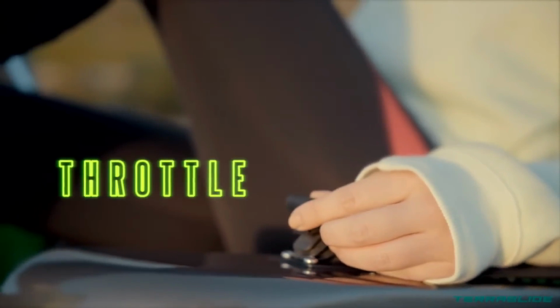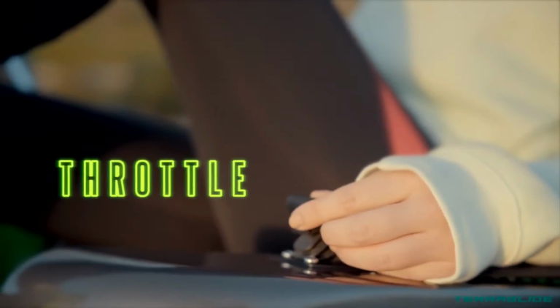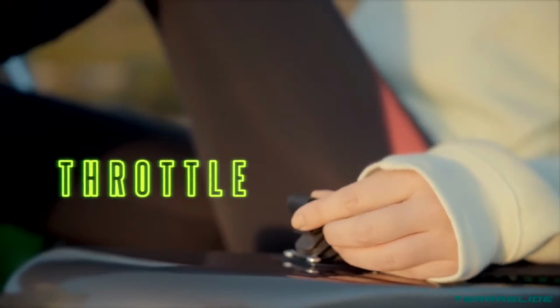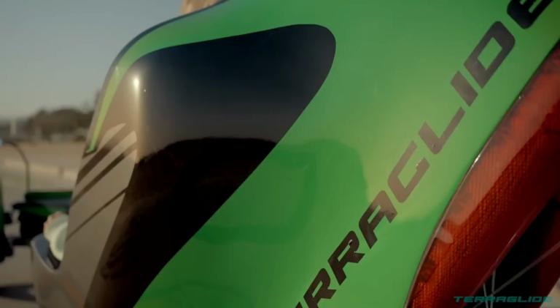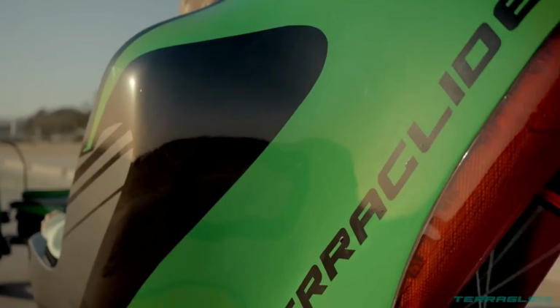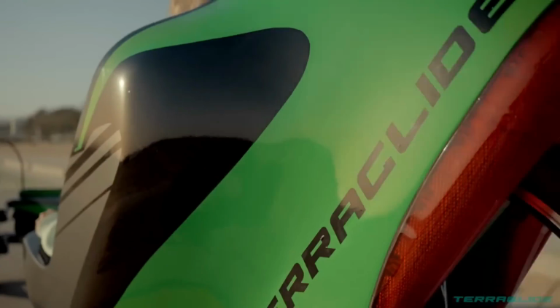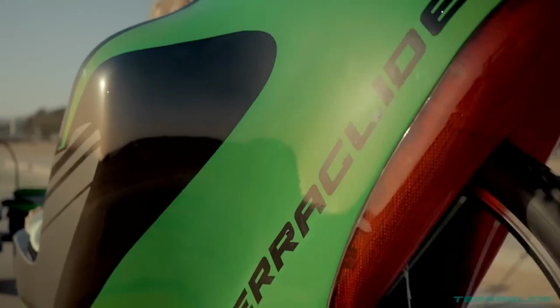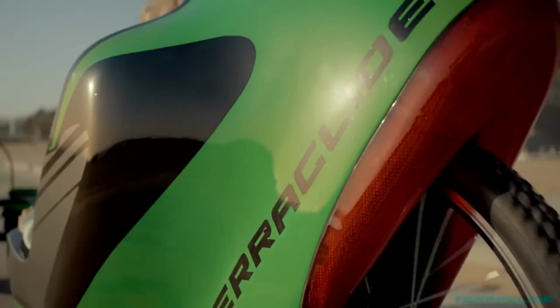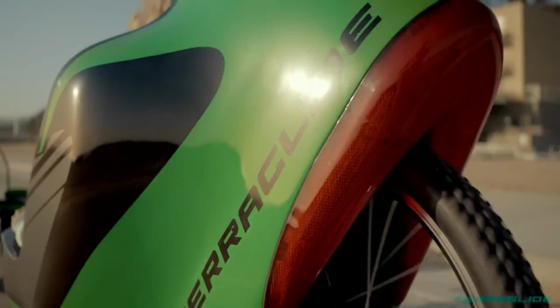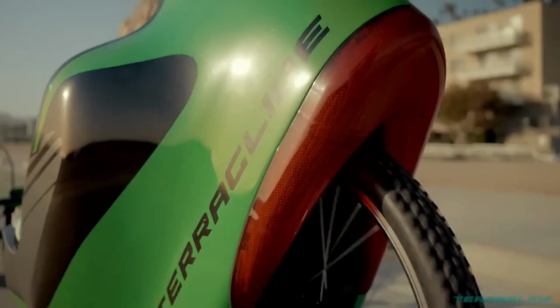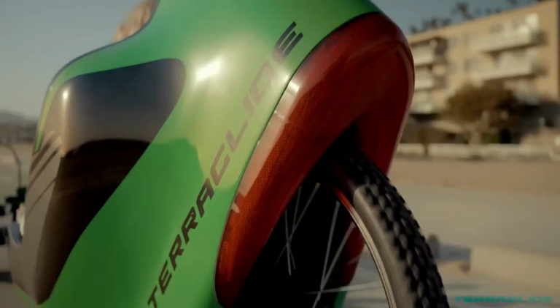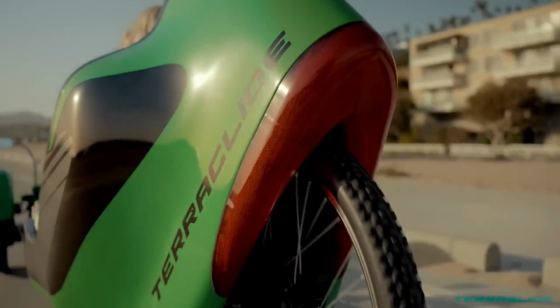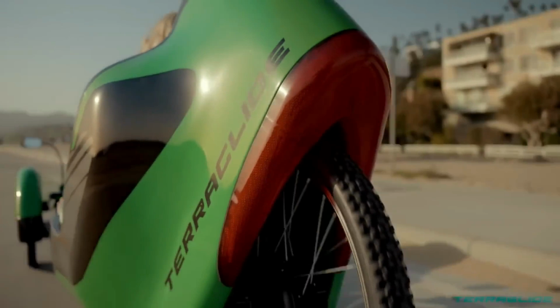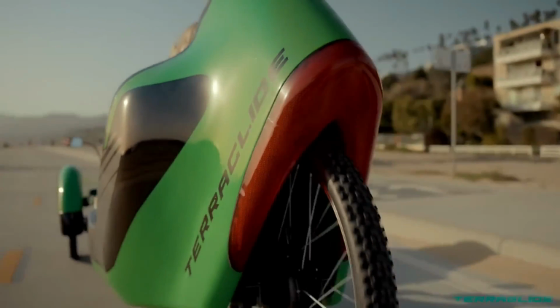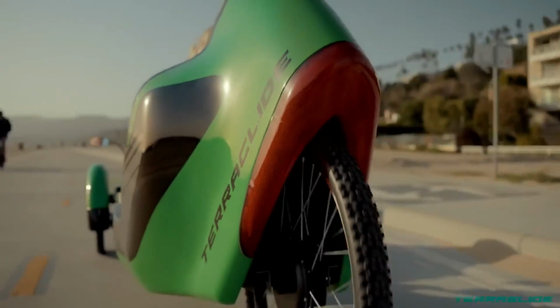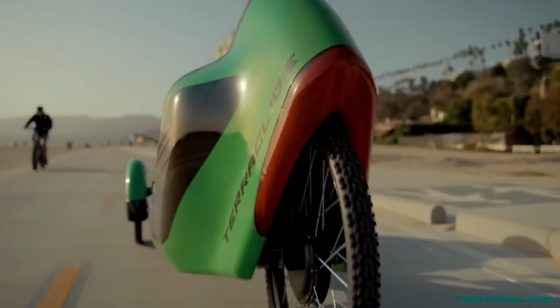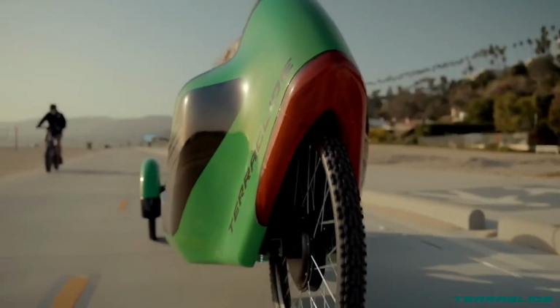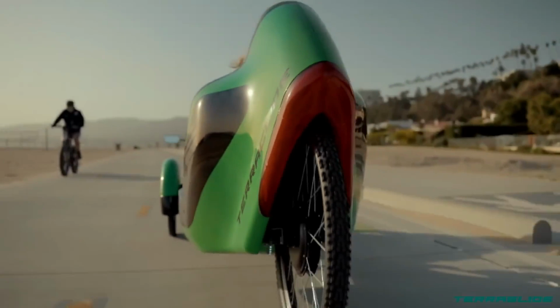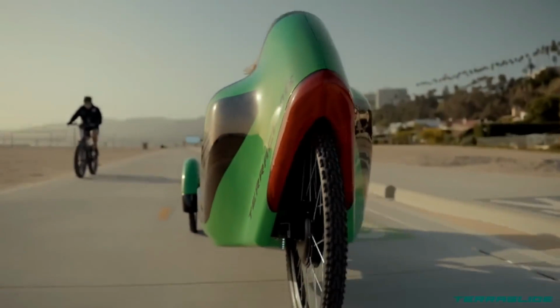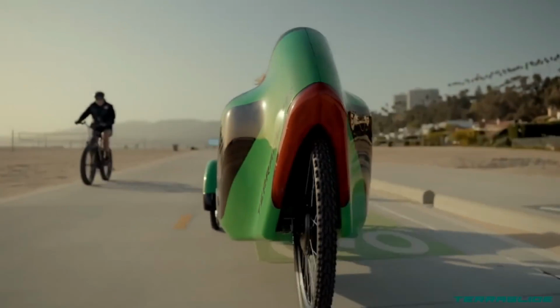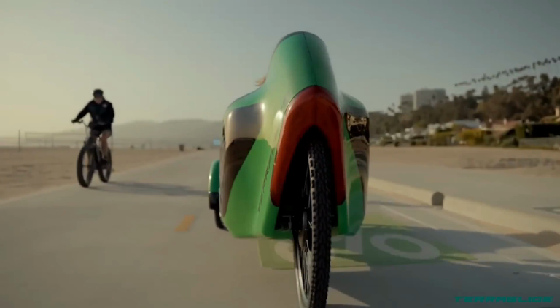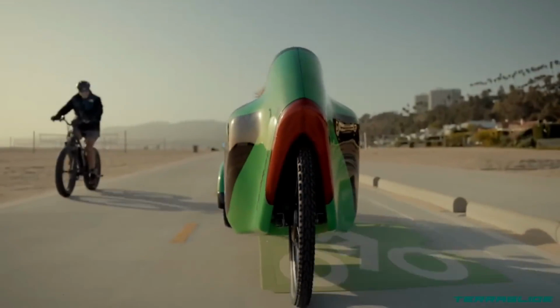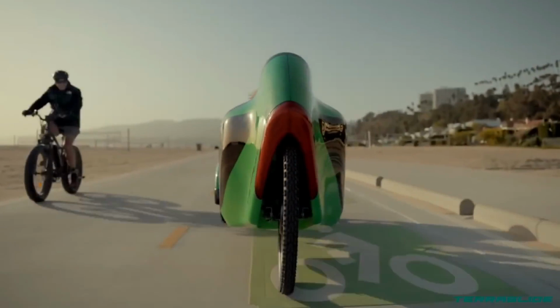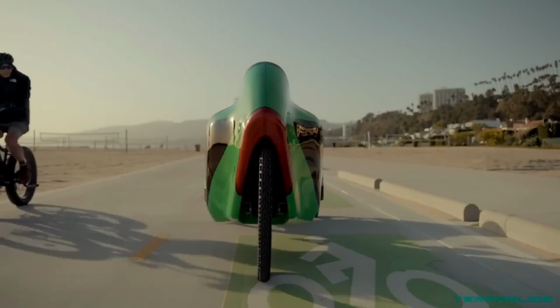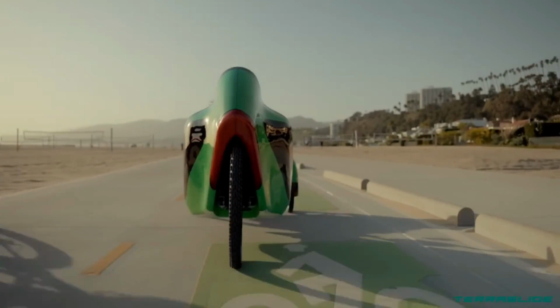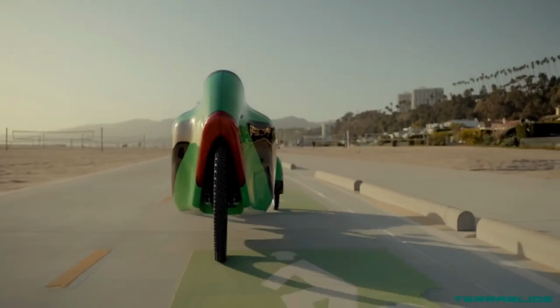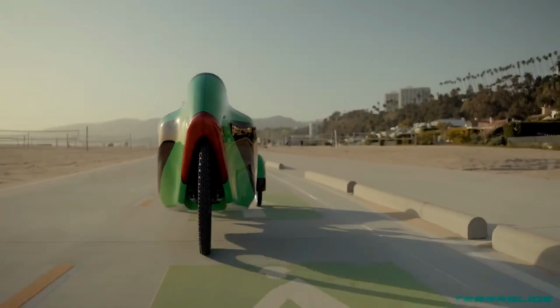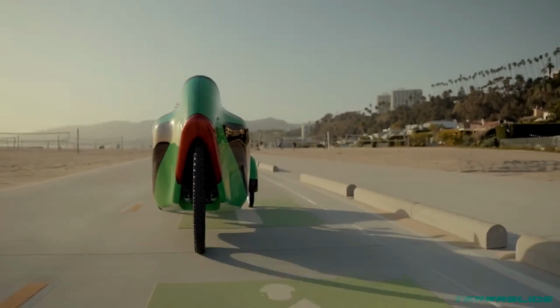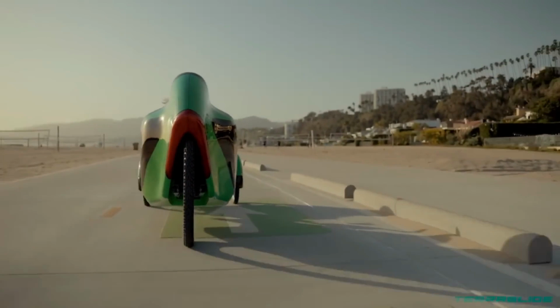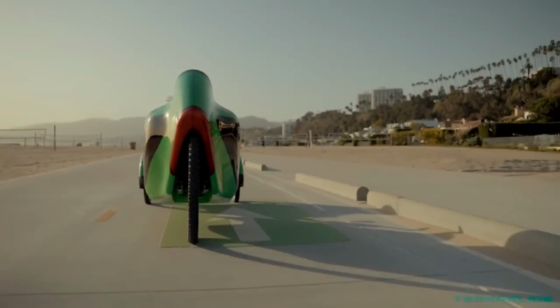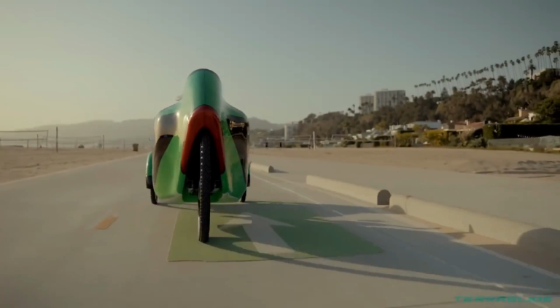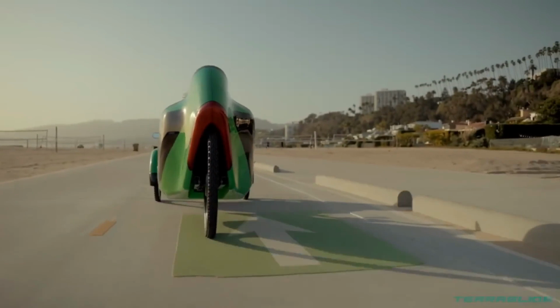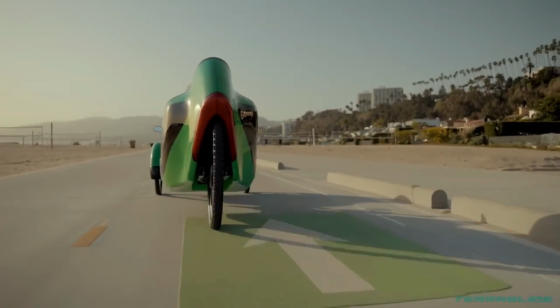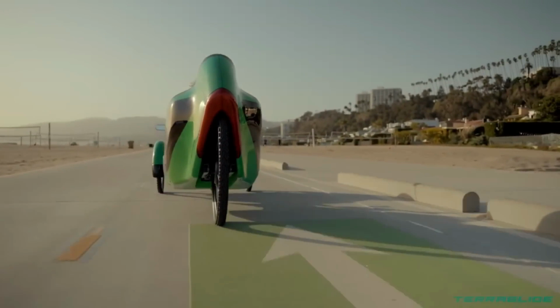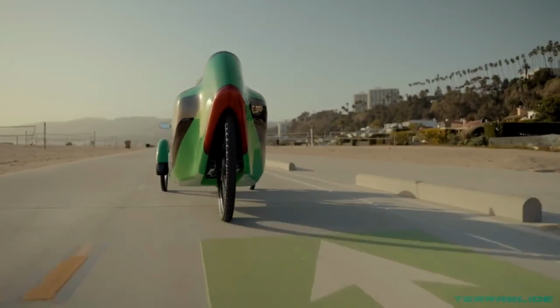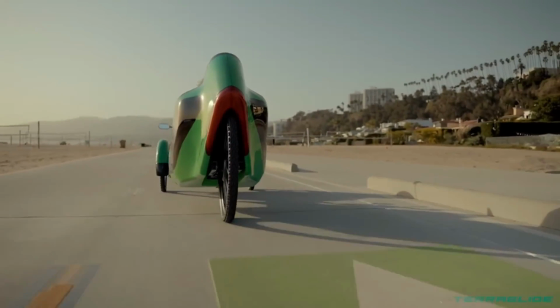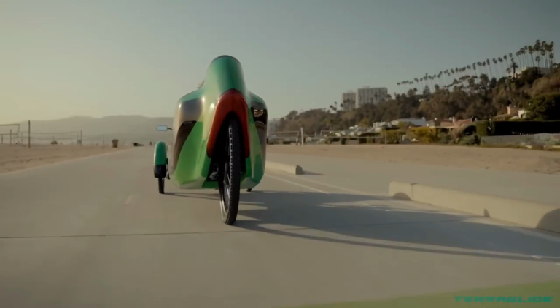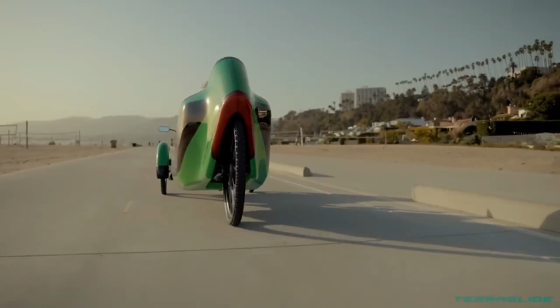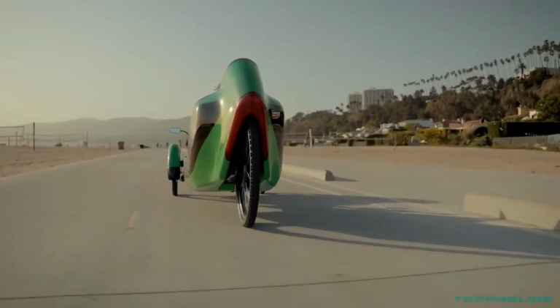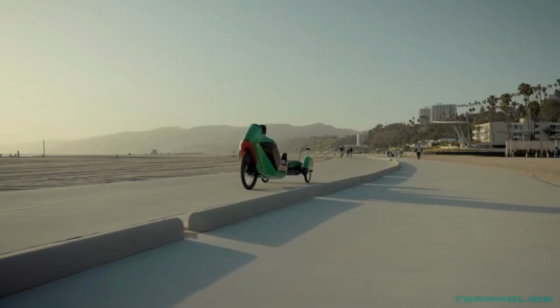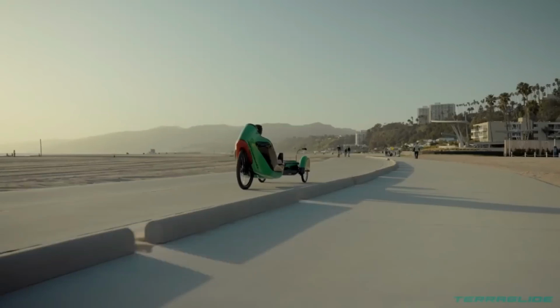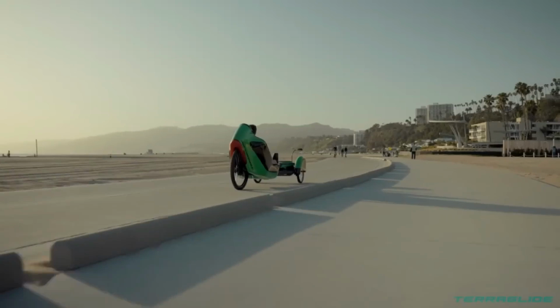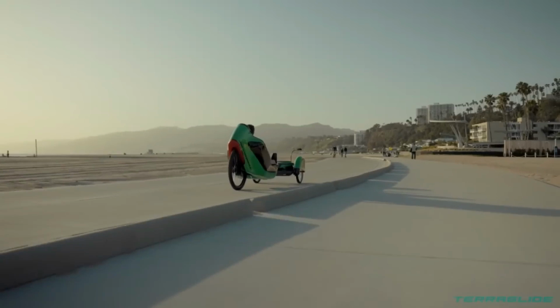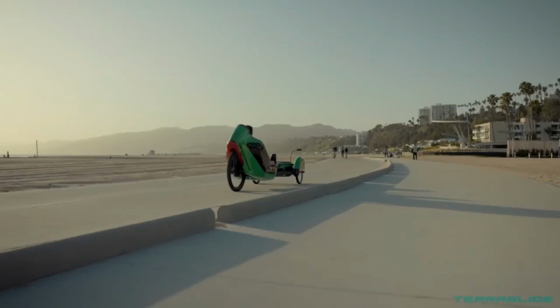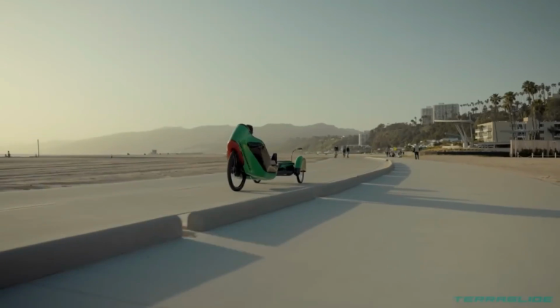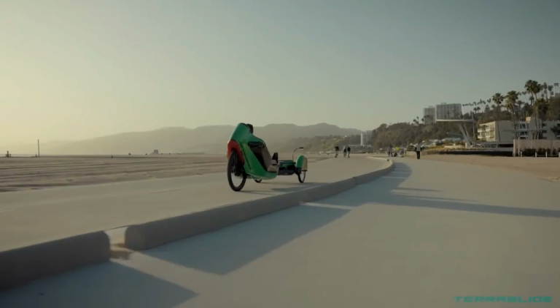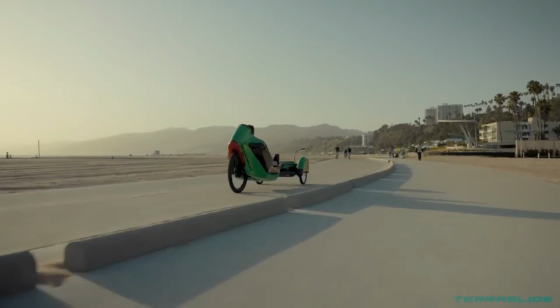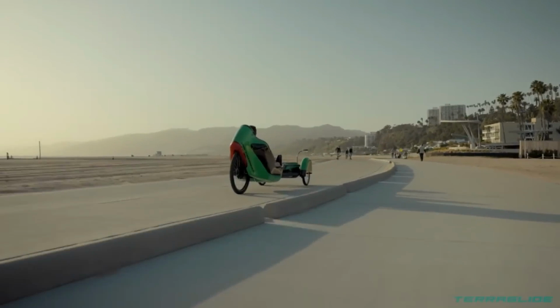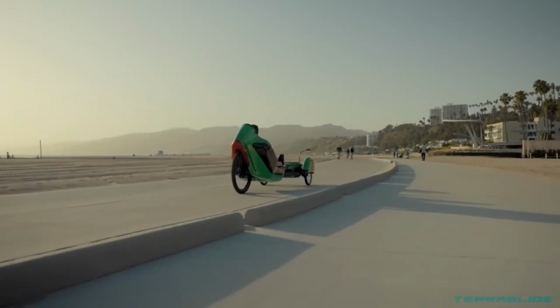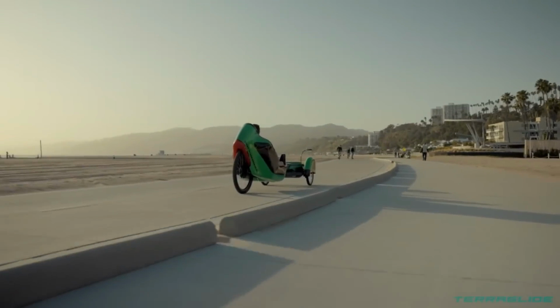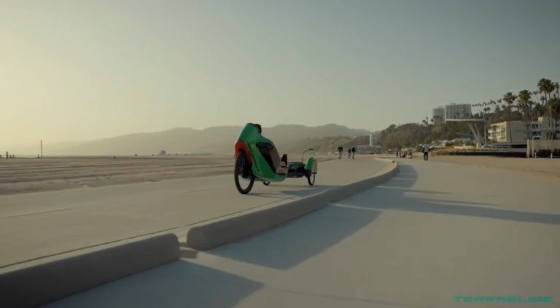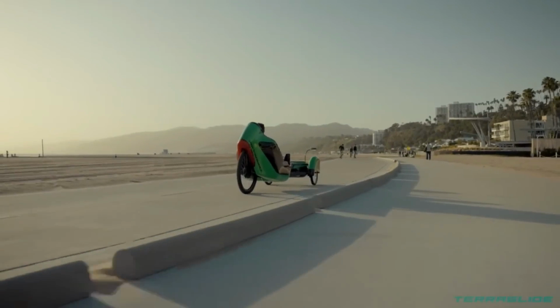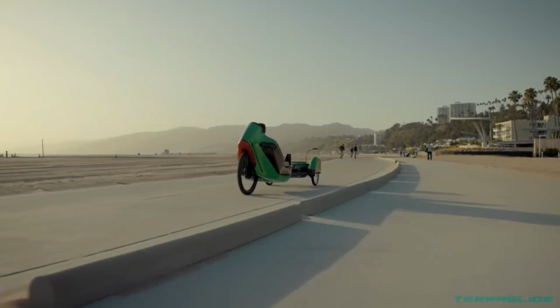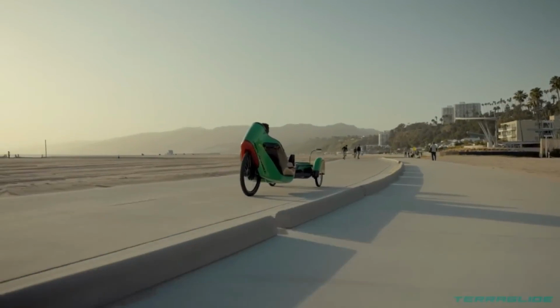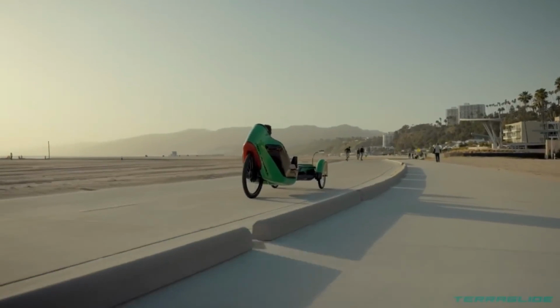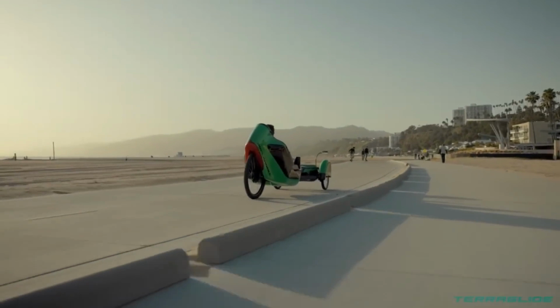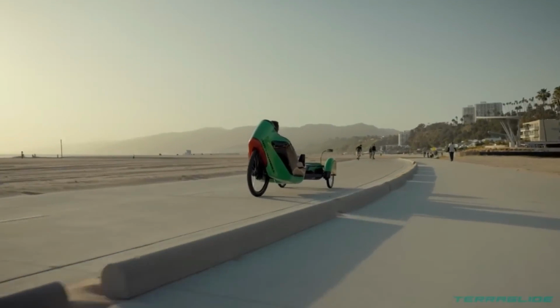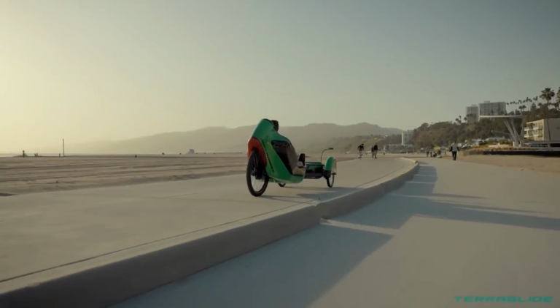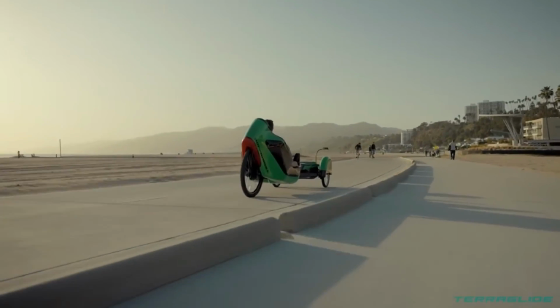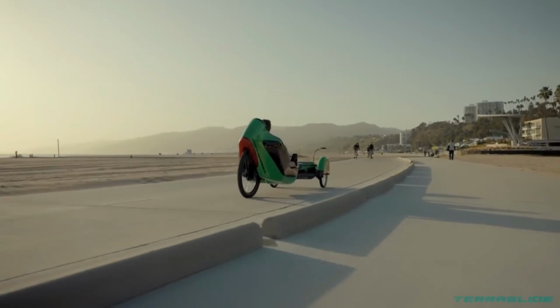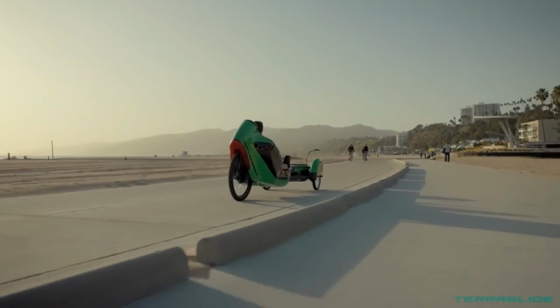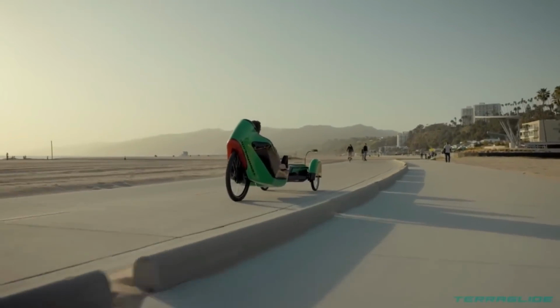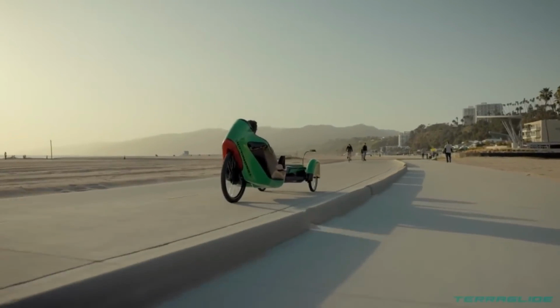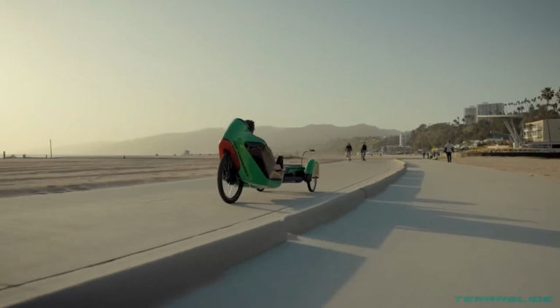It is going to change the way we ride bikes forever, no matter how much or how little experience you have on two wheels.